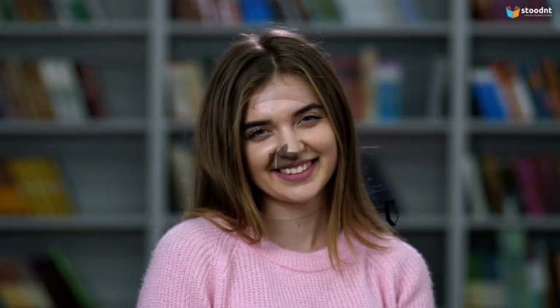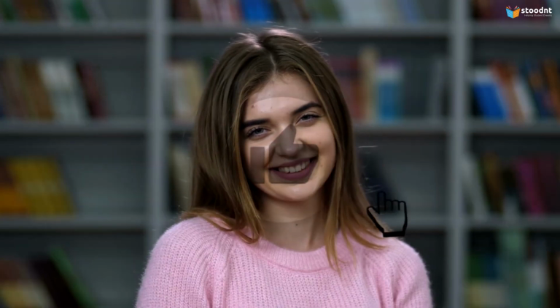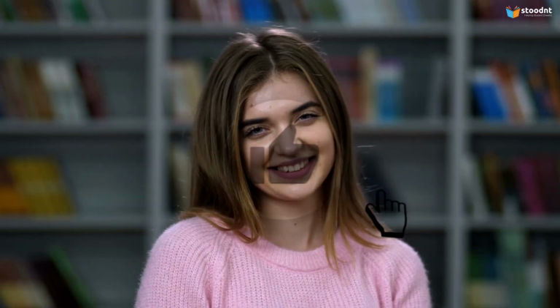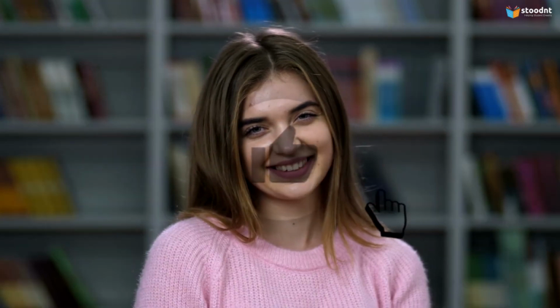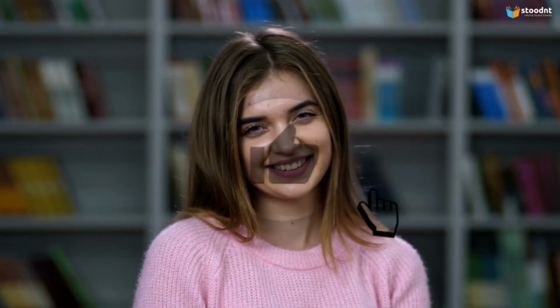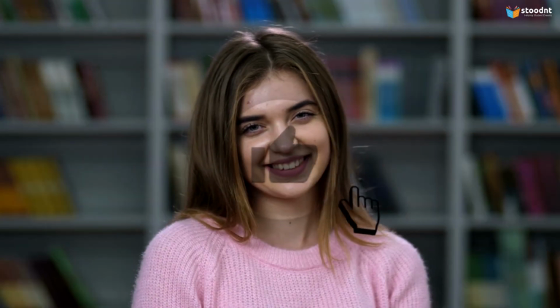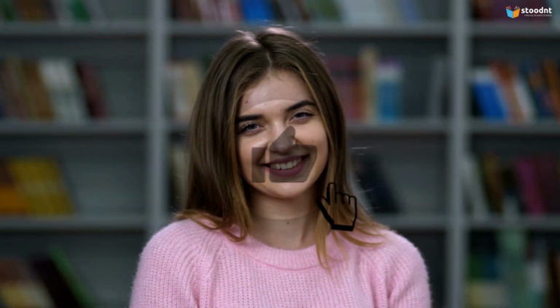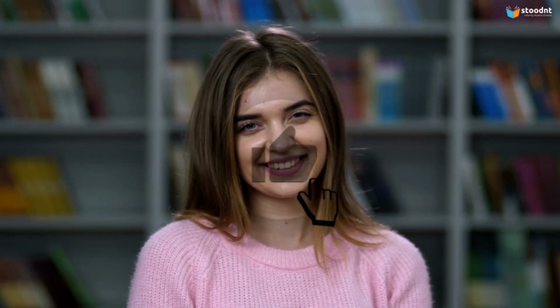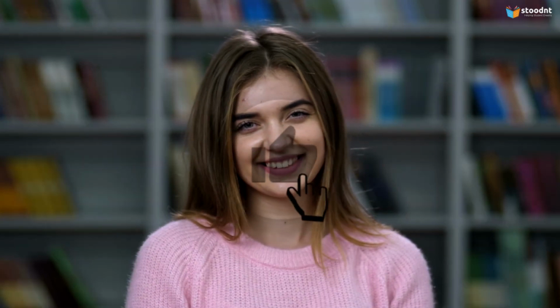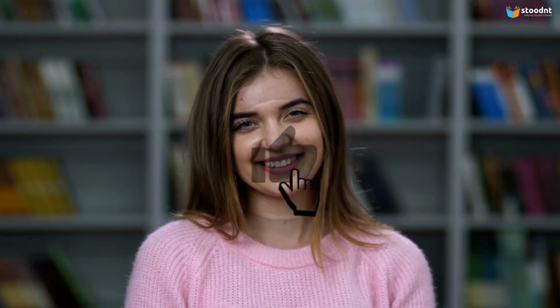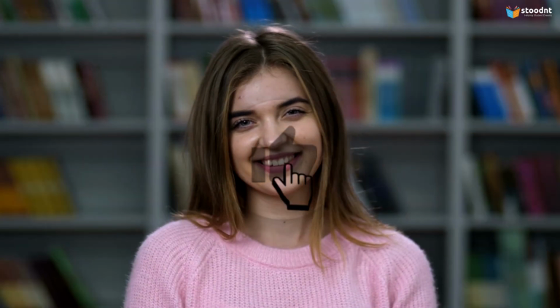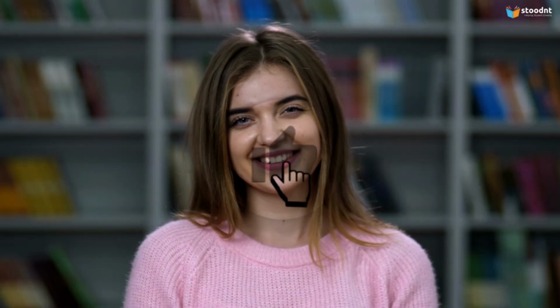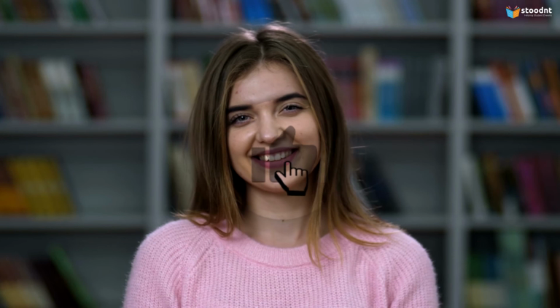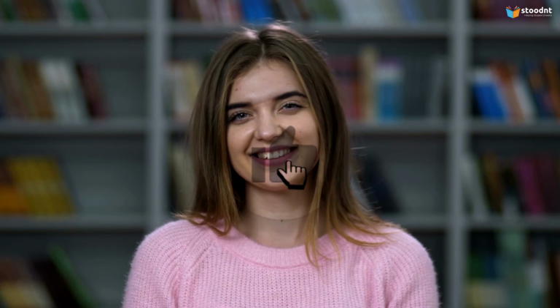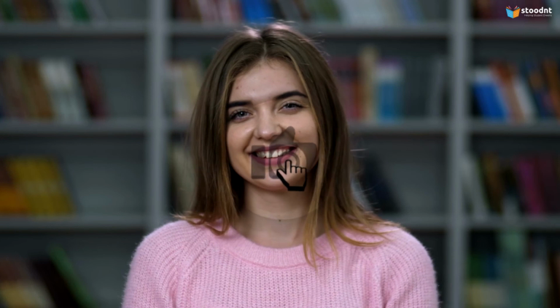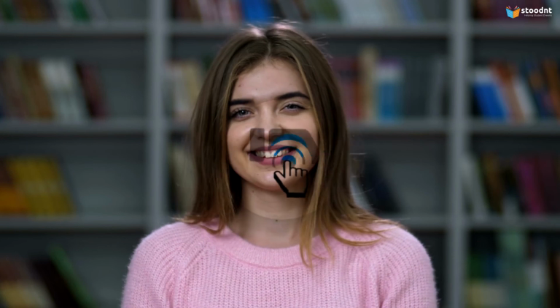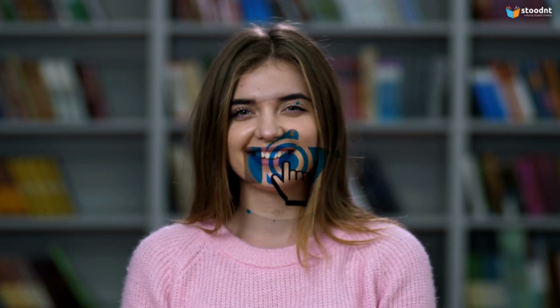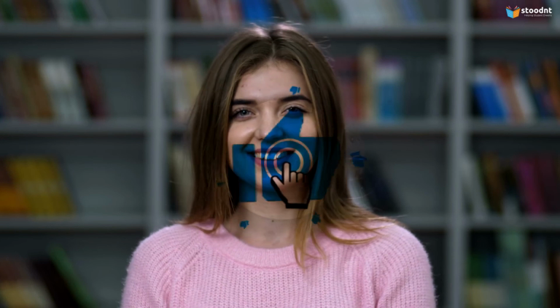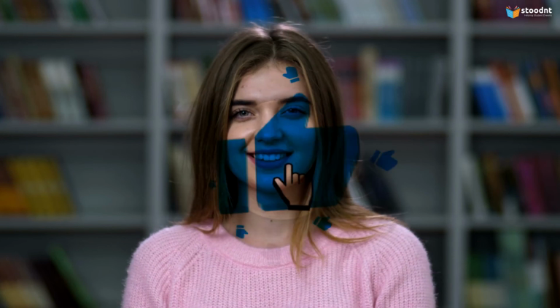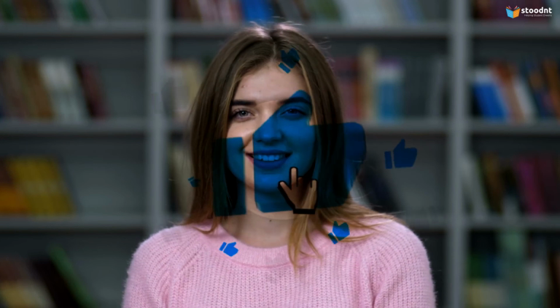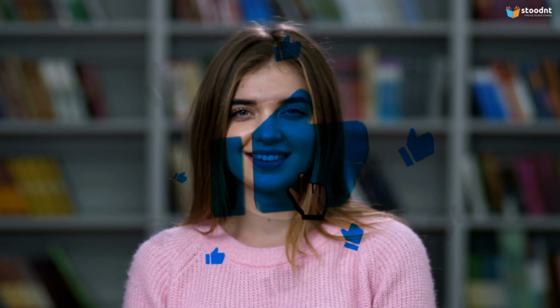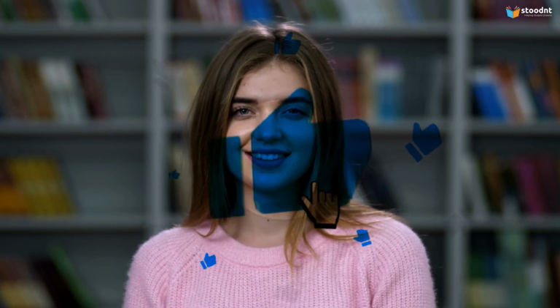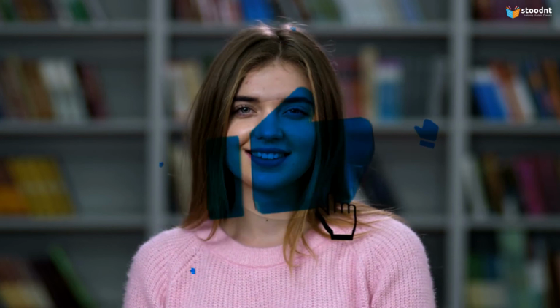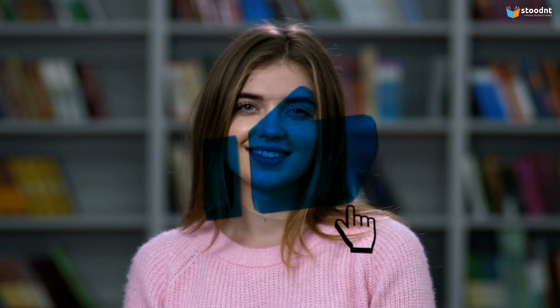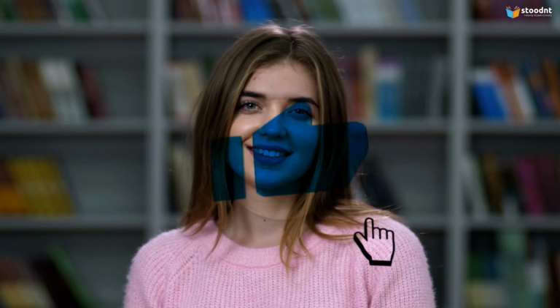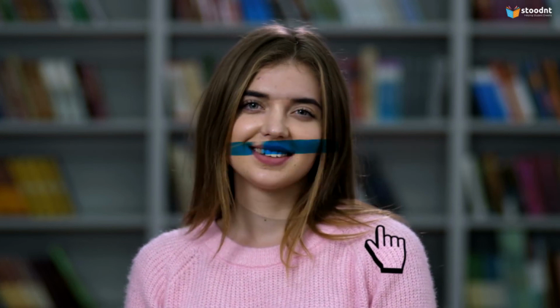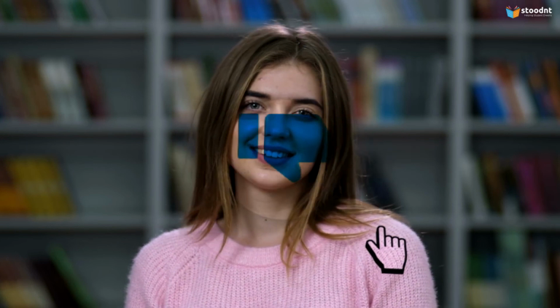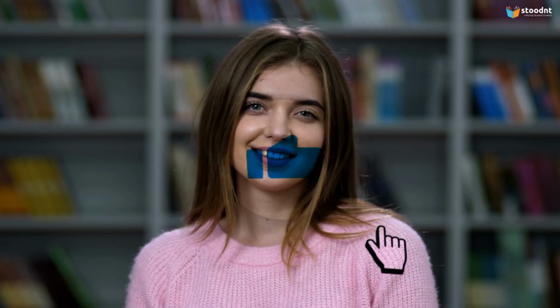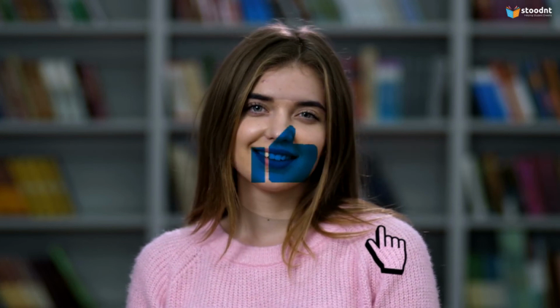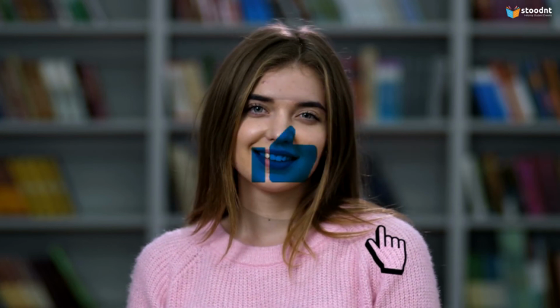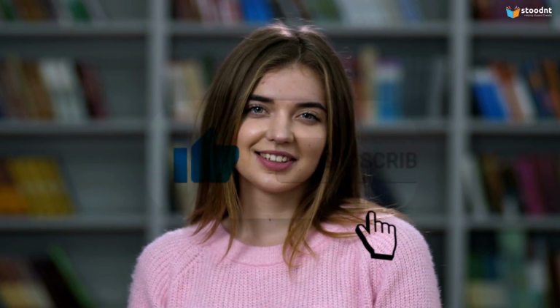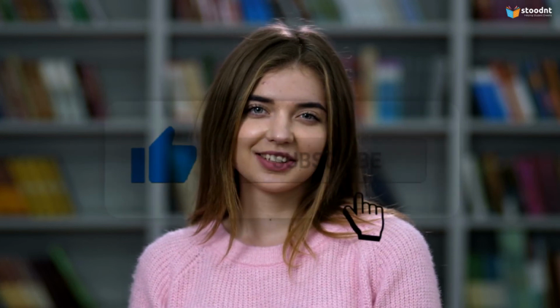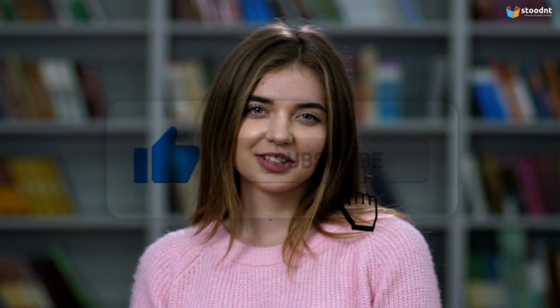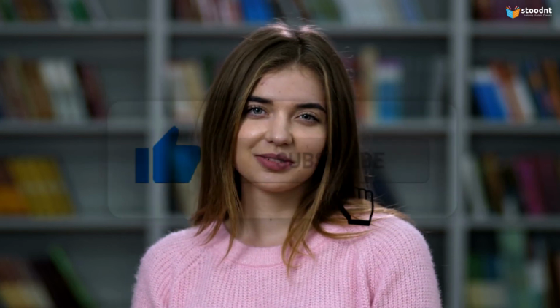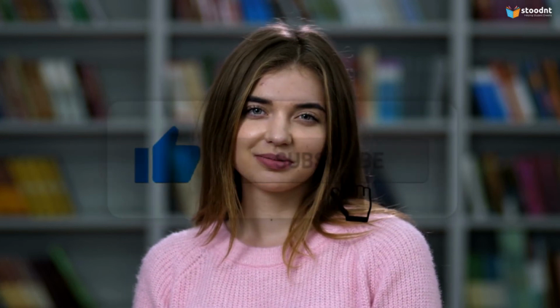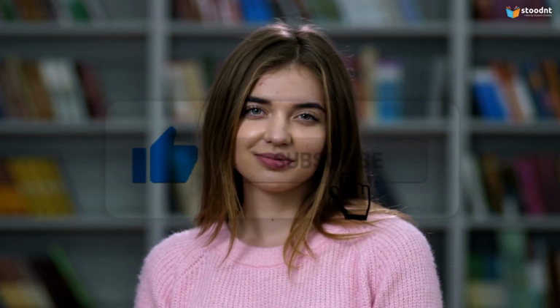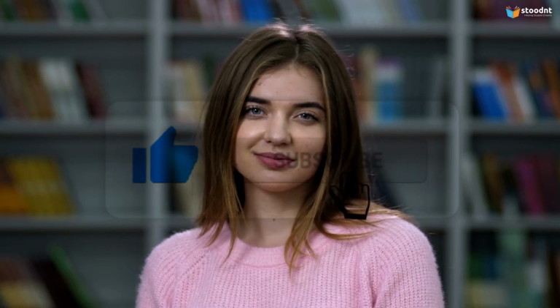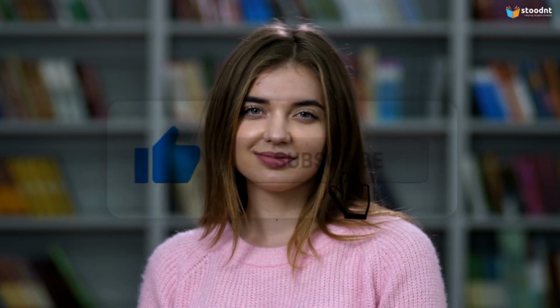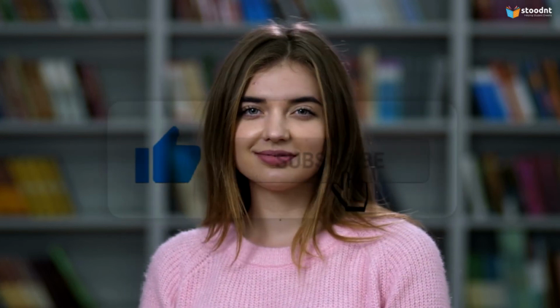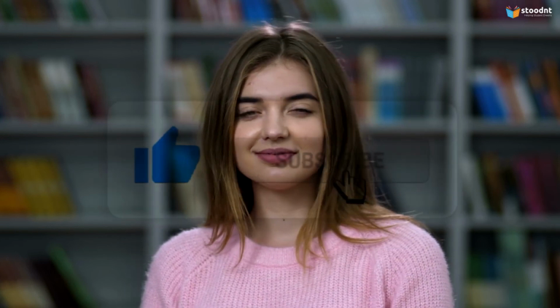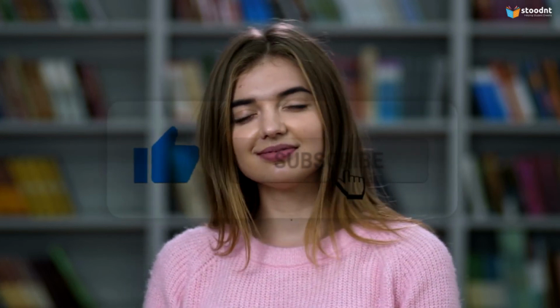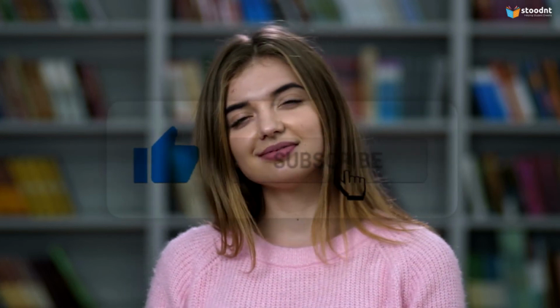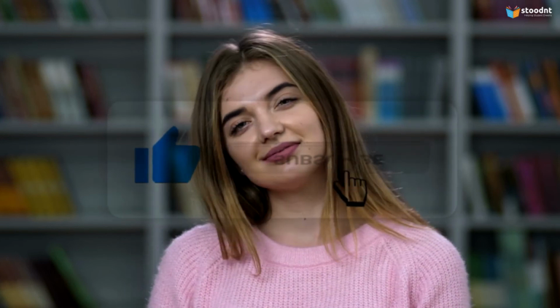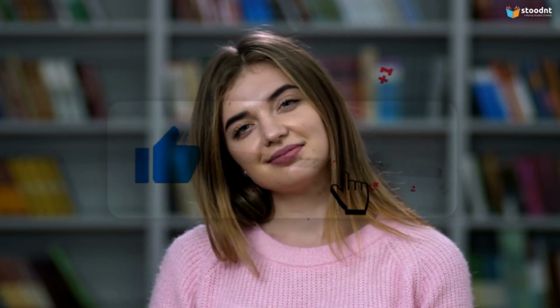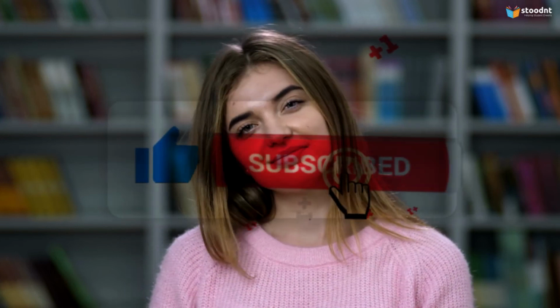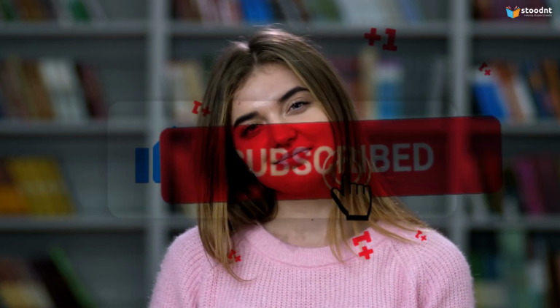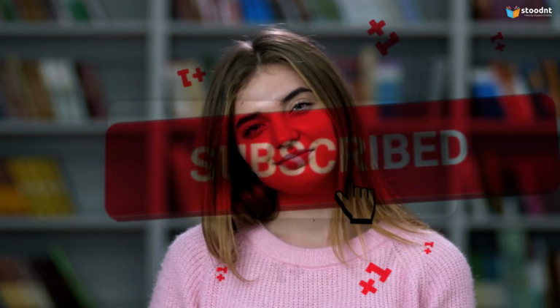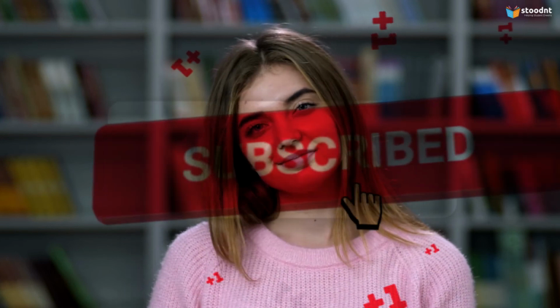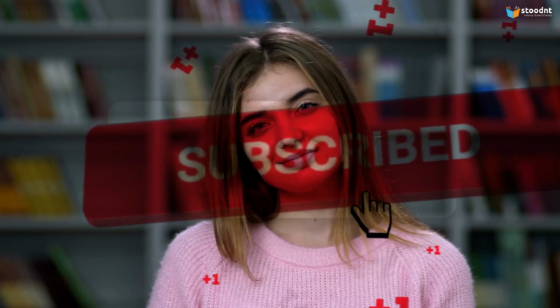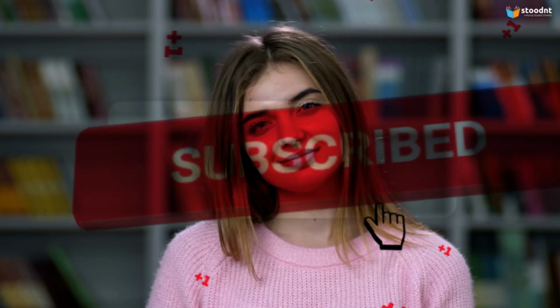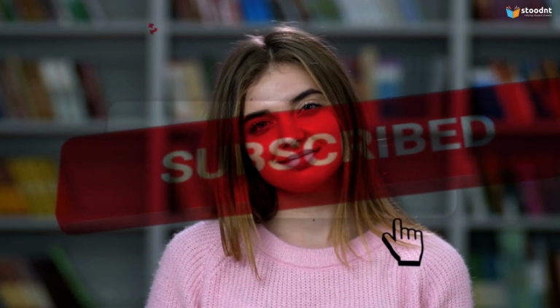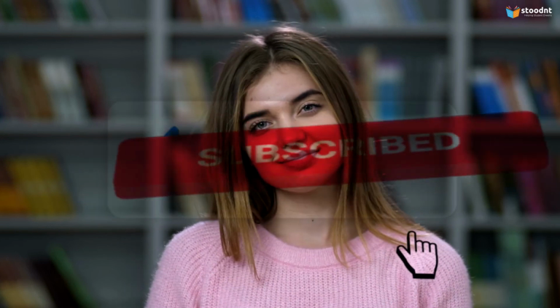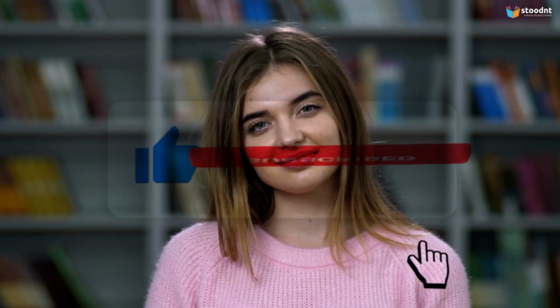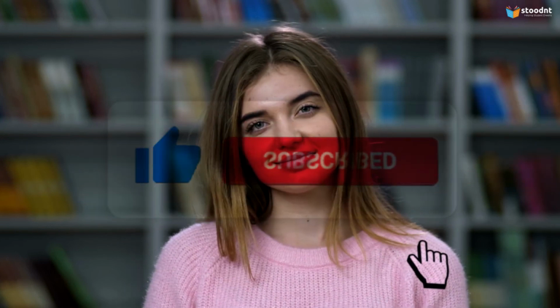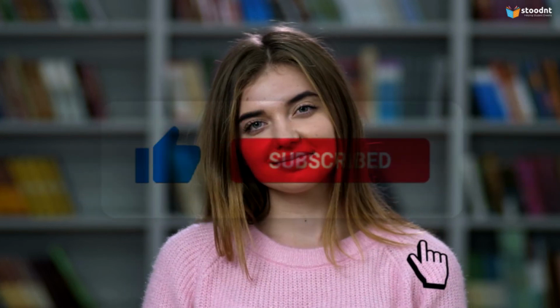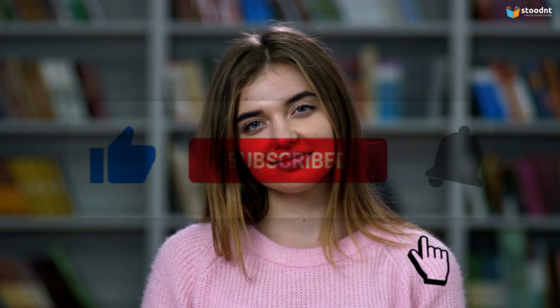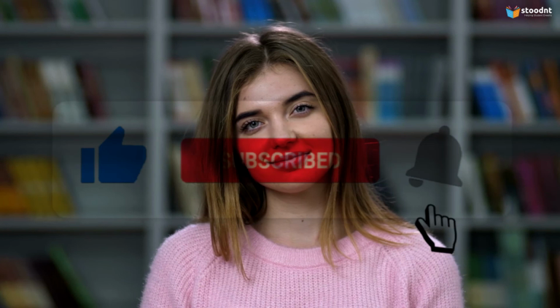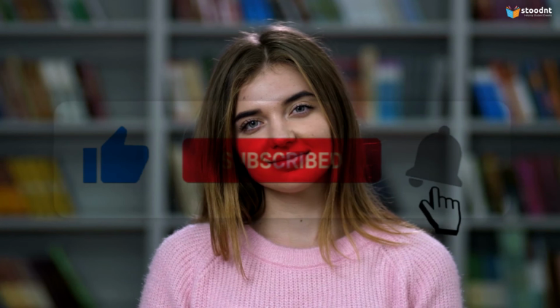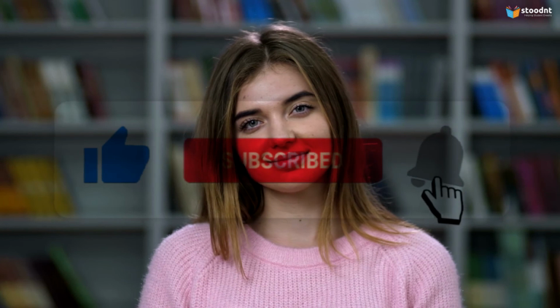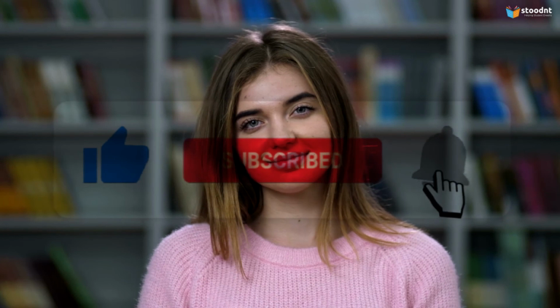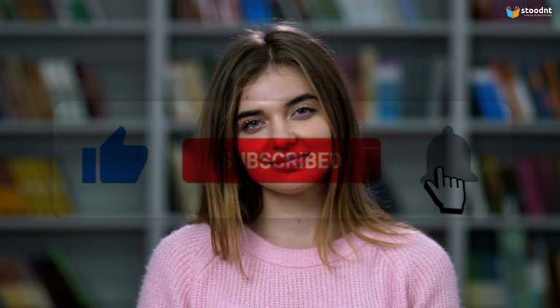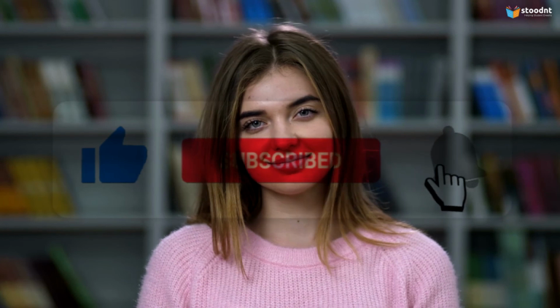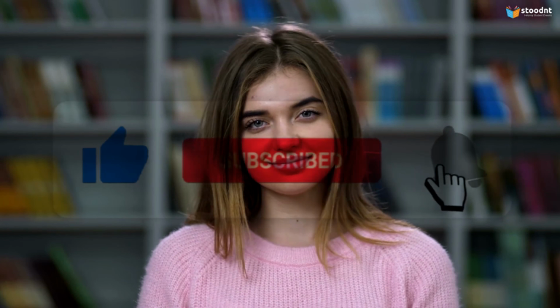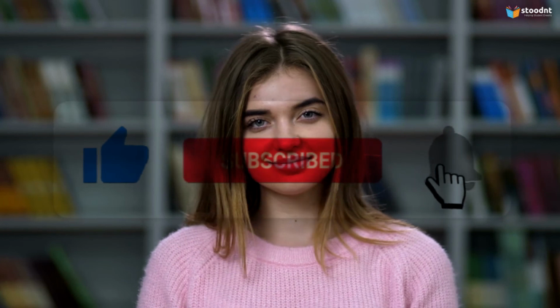I hope you guys understood everything clearly. For more such informative videos, like, subscribe, and comment down below. Thank you!